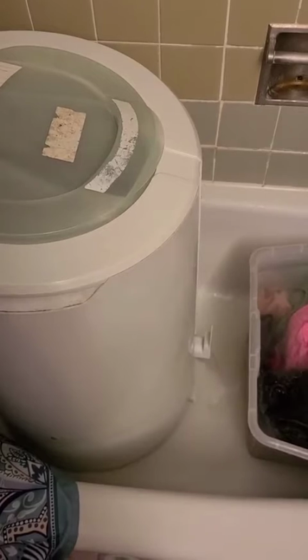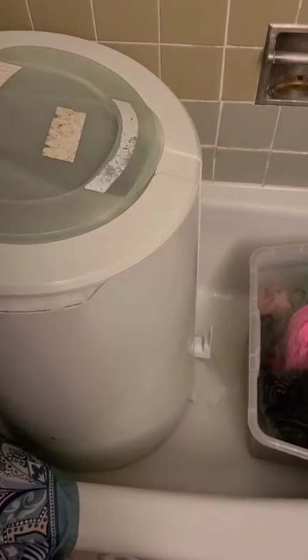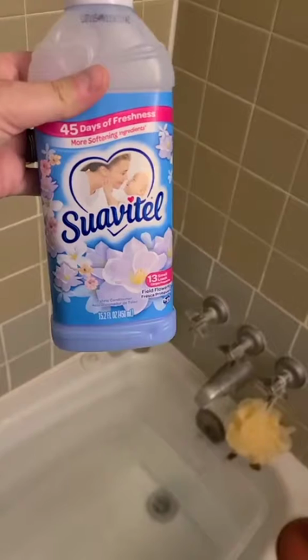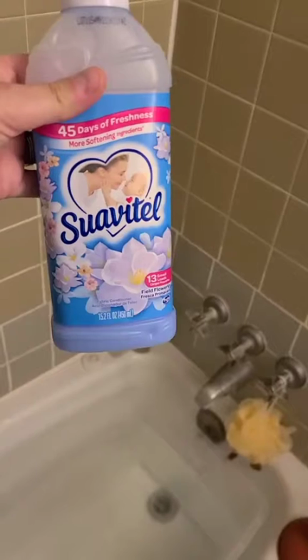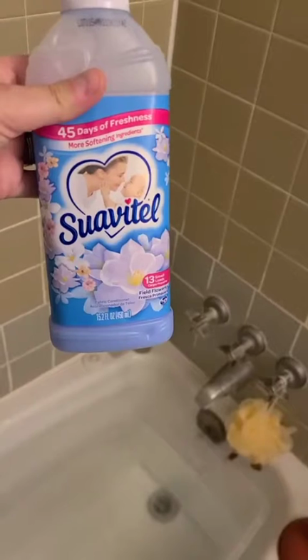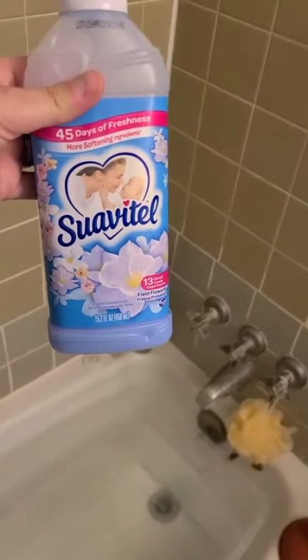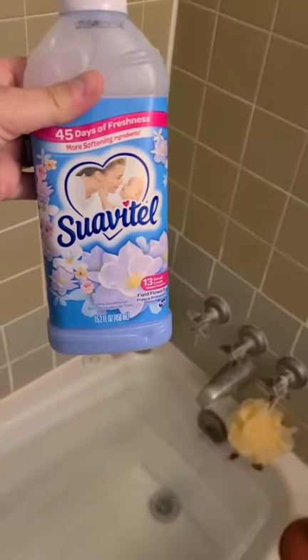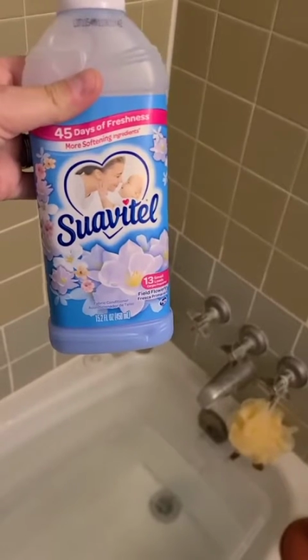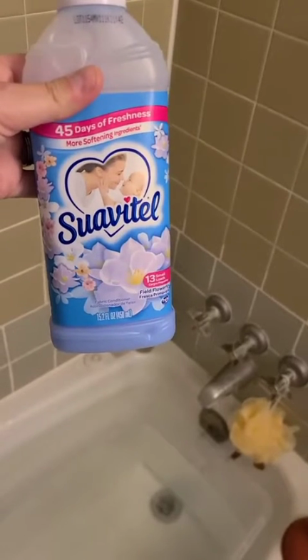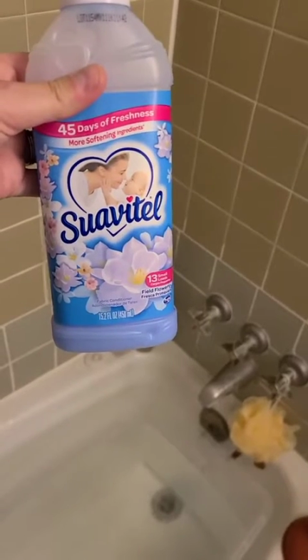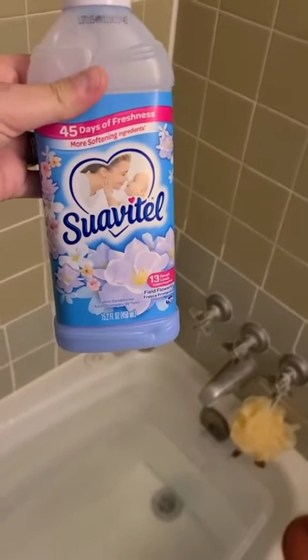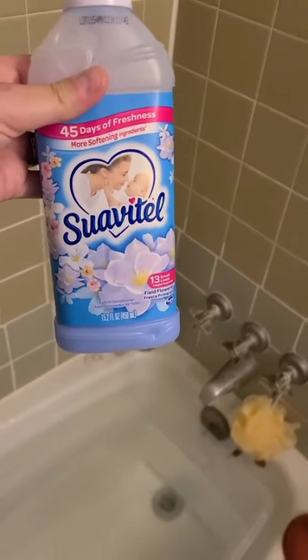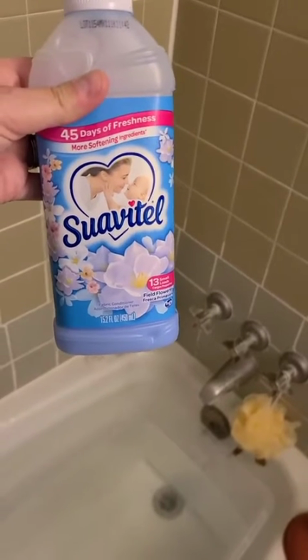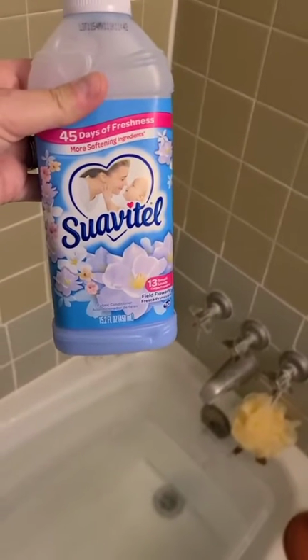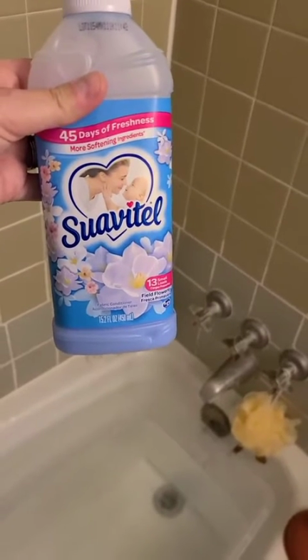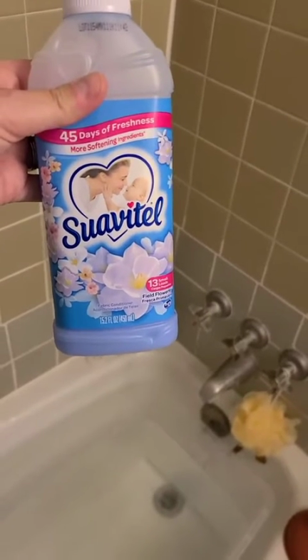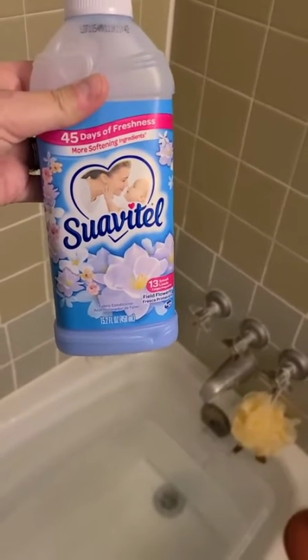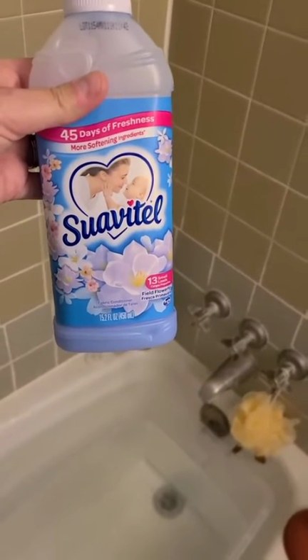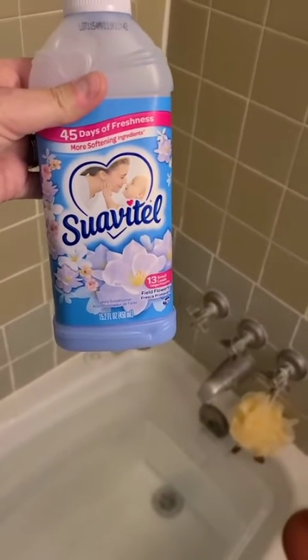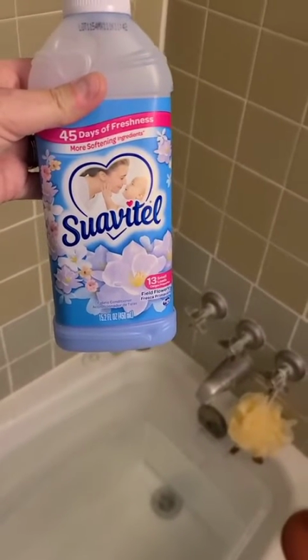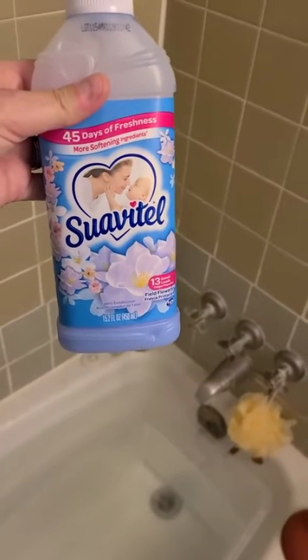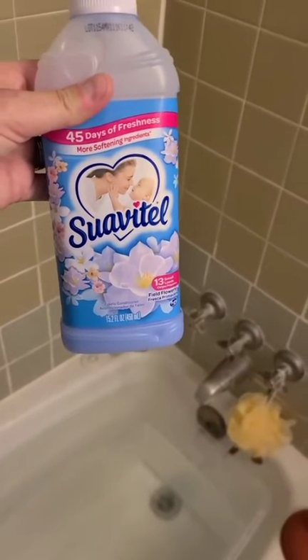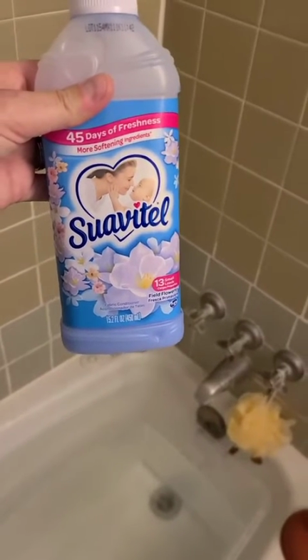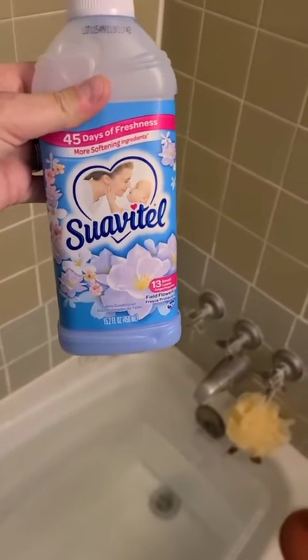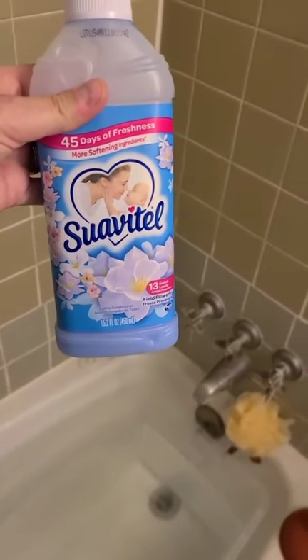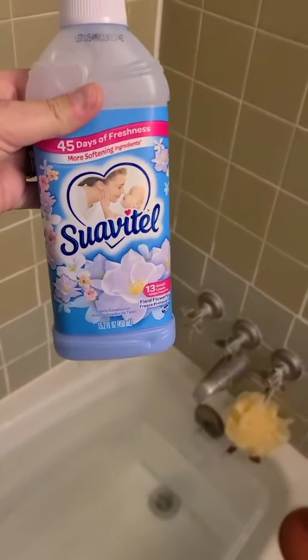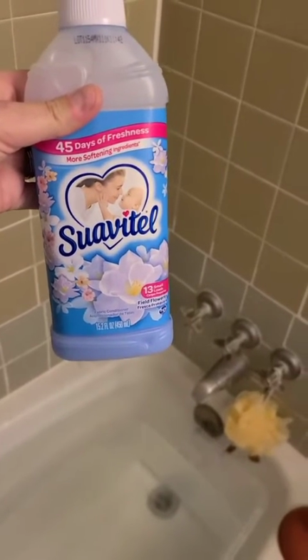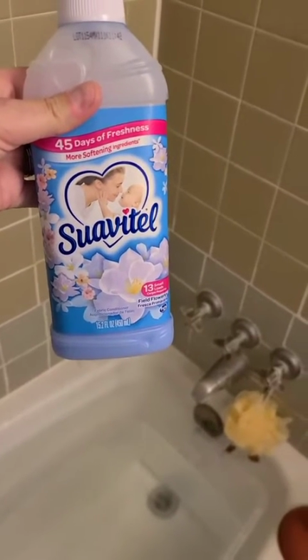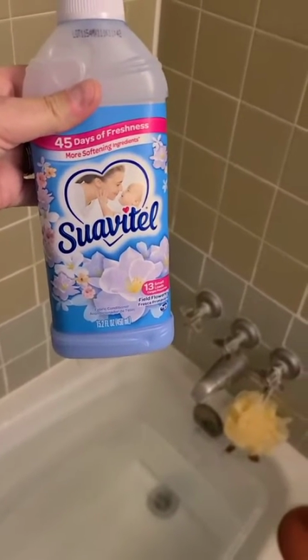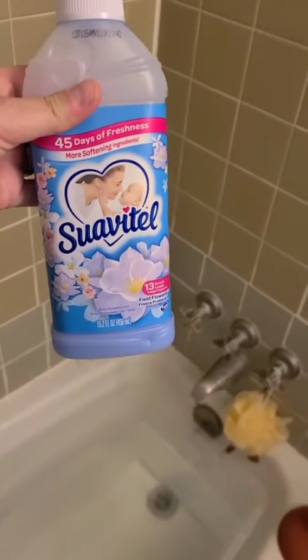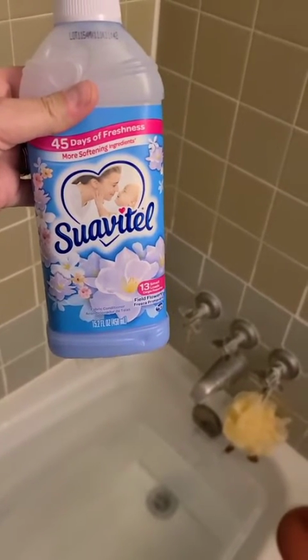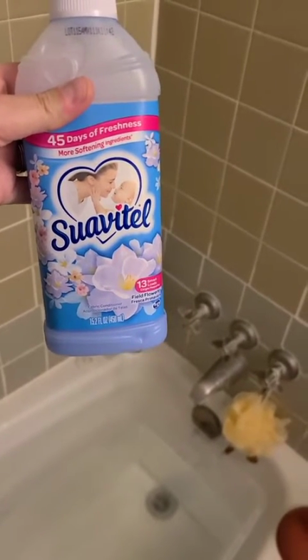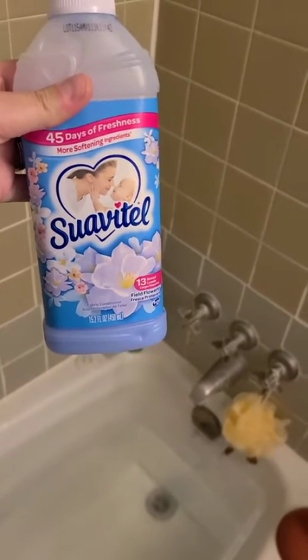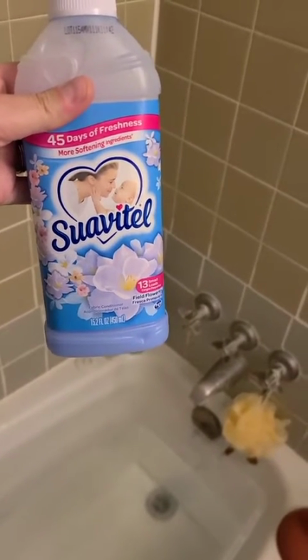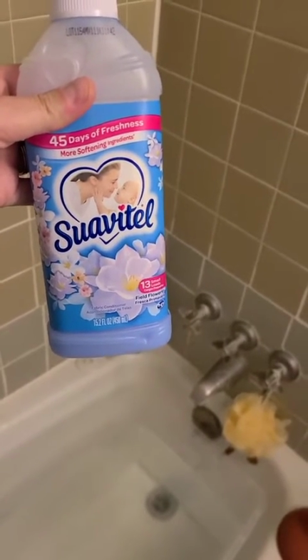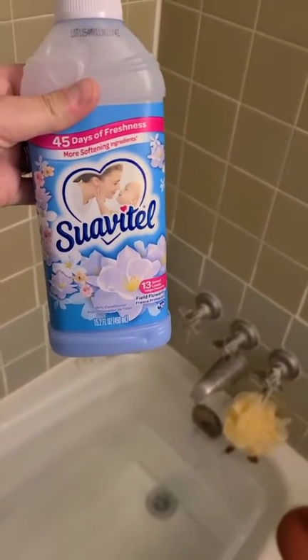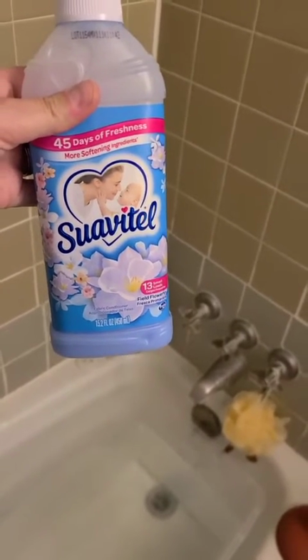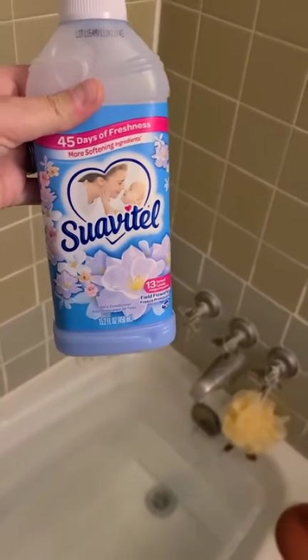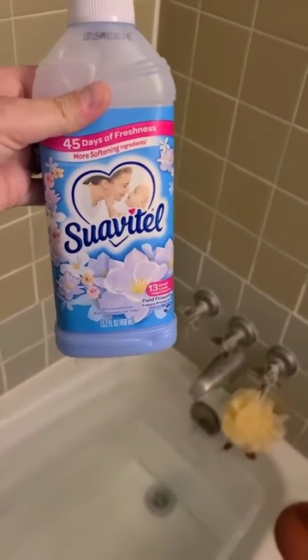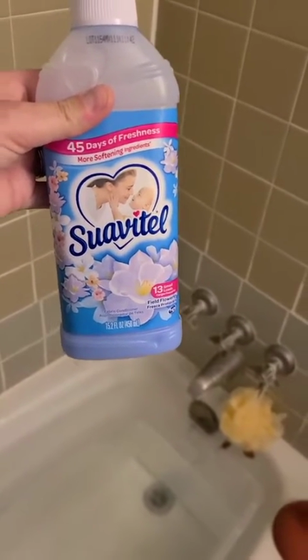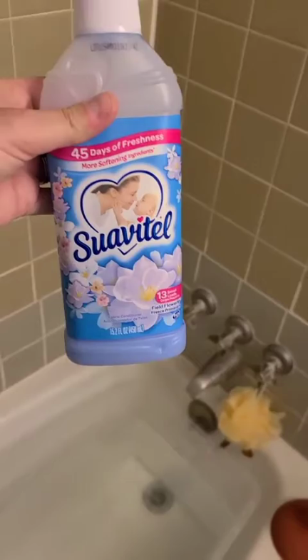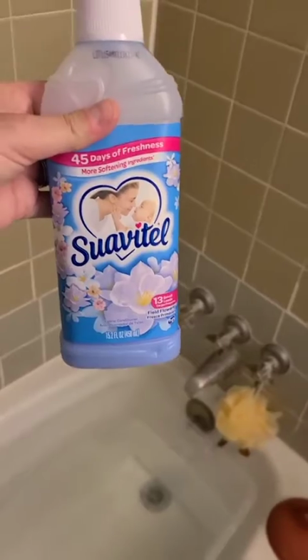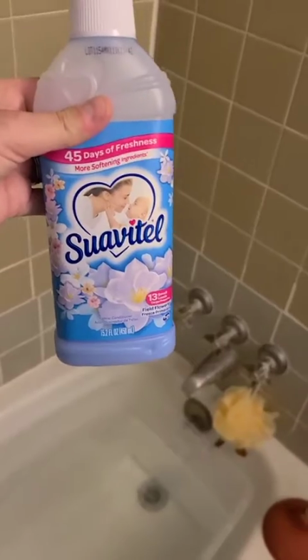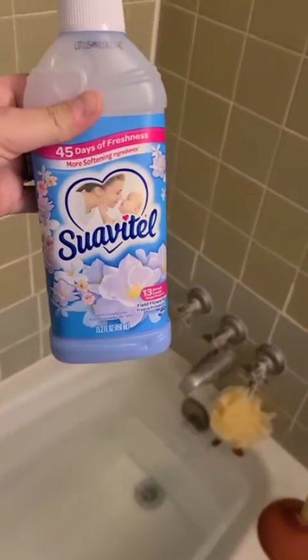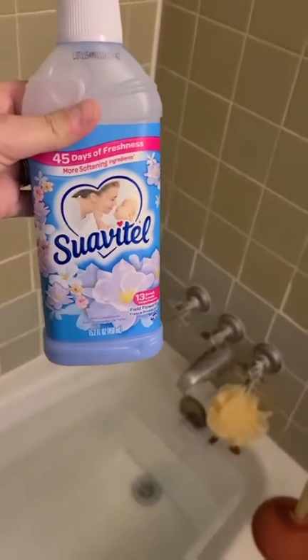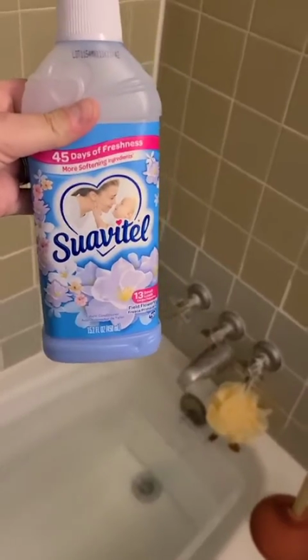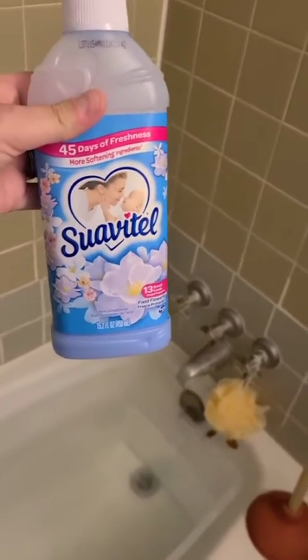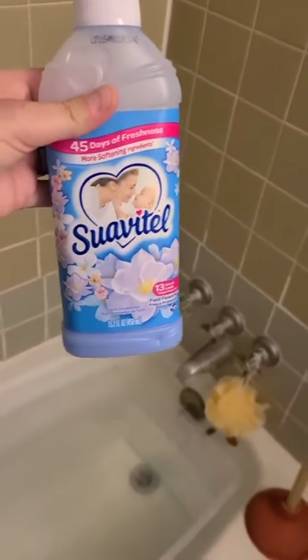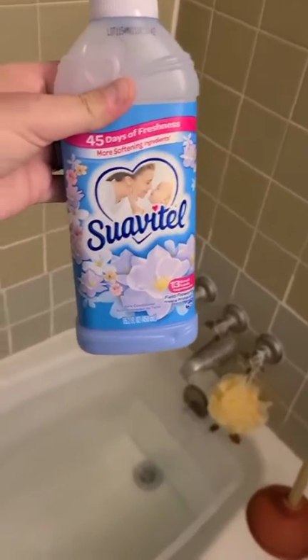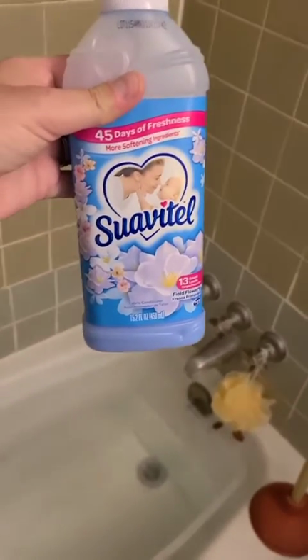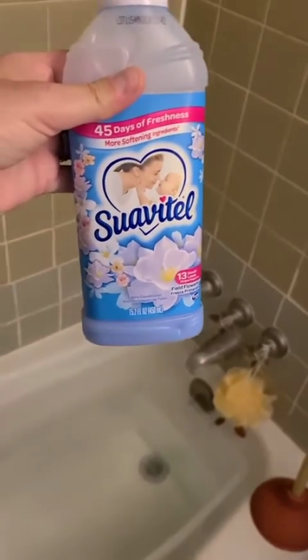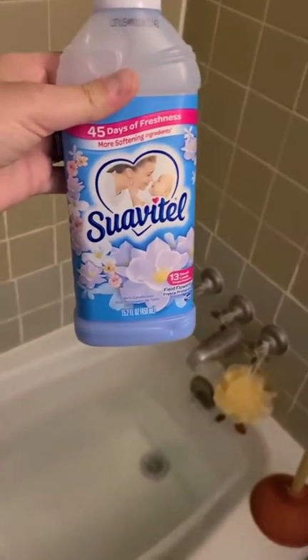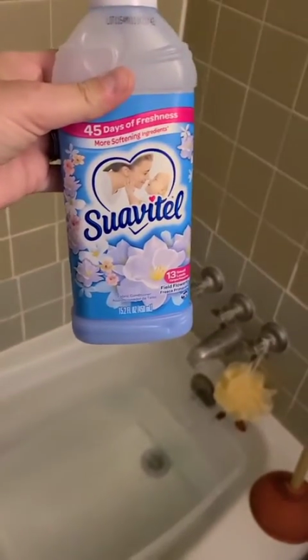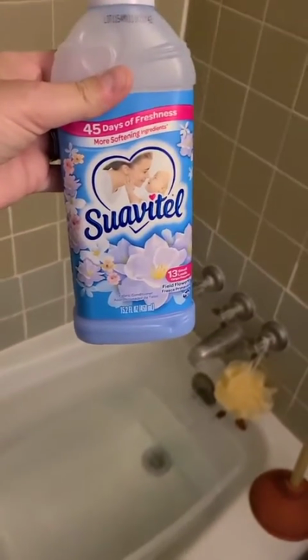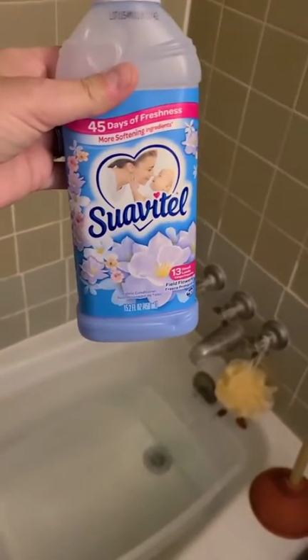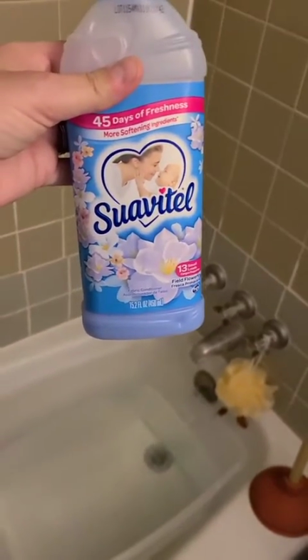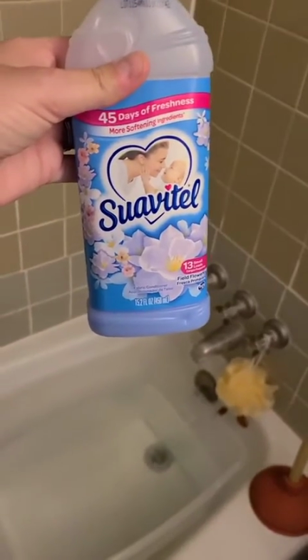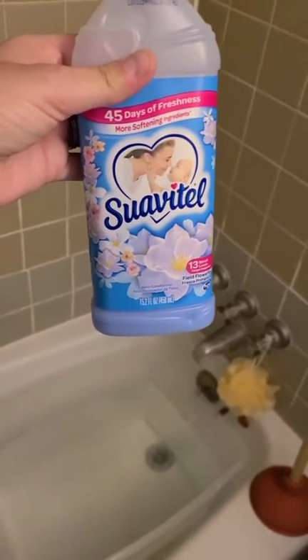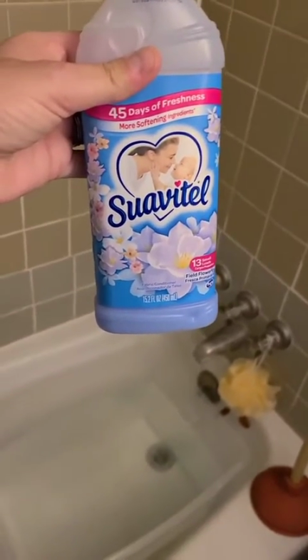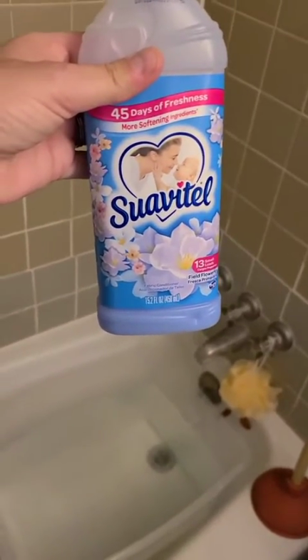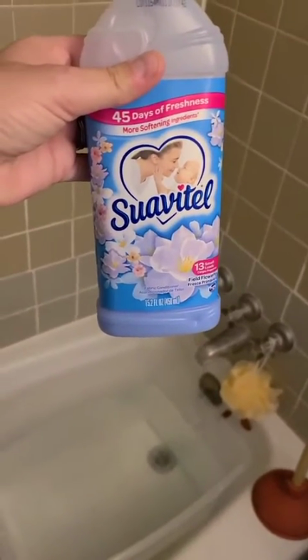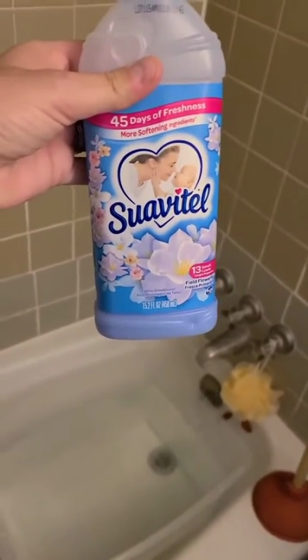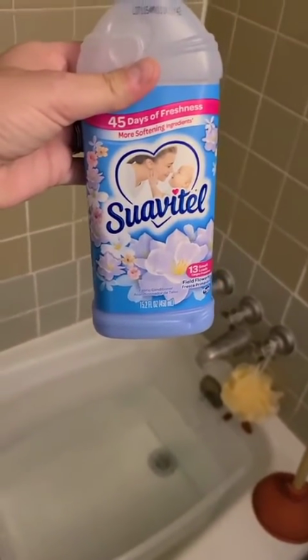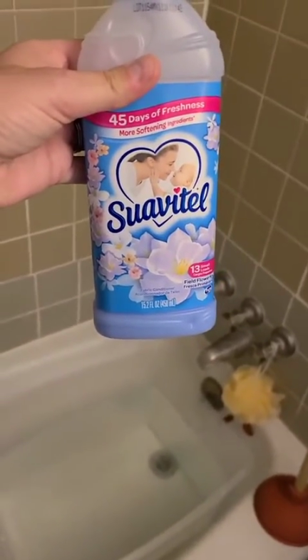This is my first rinse cycle after the wash. We'll use some fabric softener. There will be a second rinse cycle but I will not be filming that one.